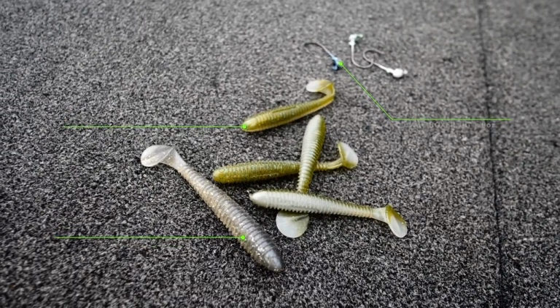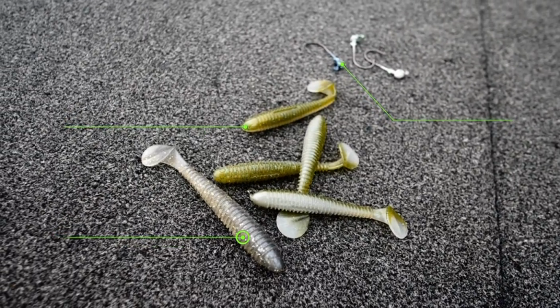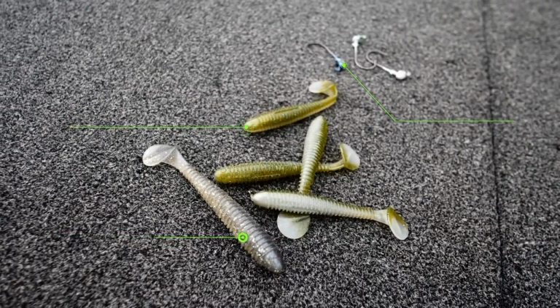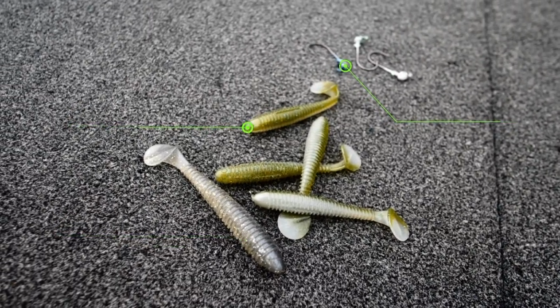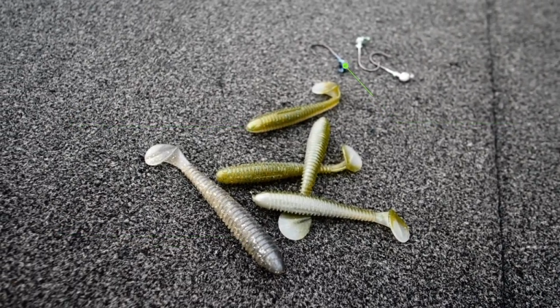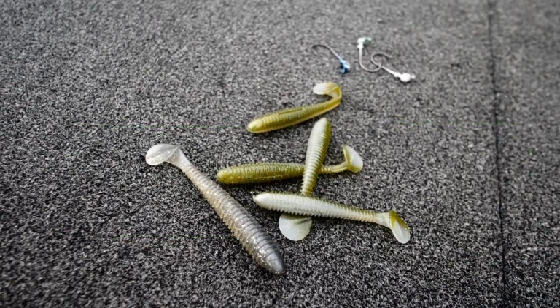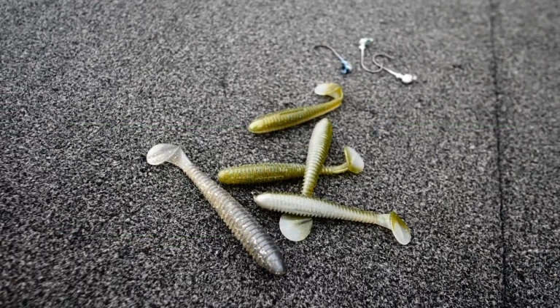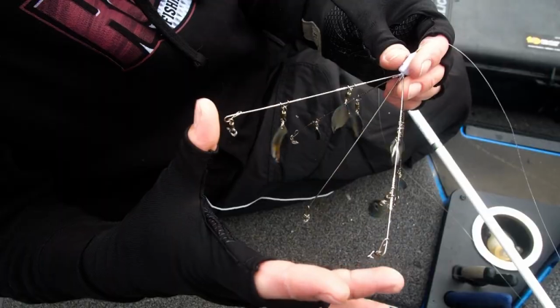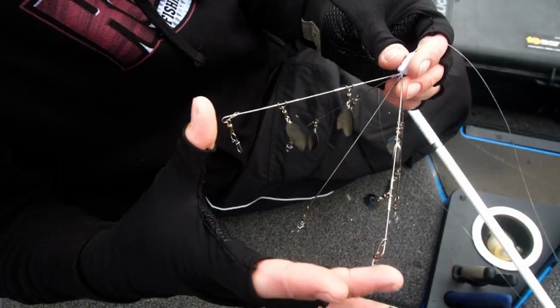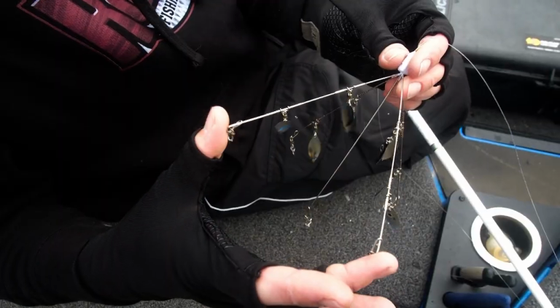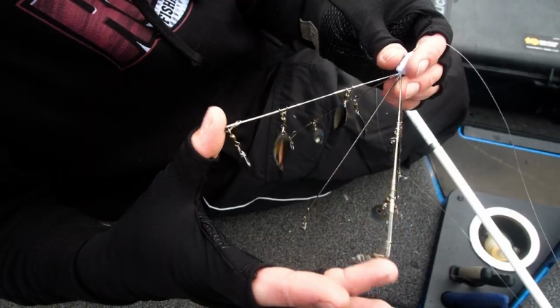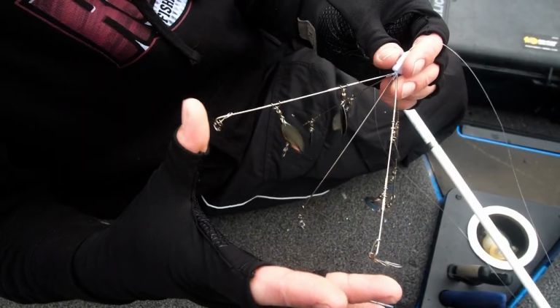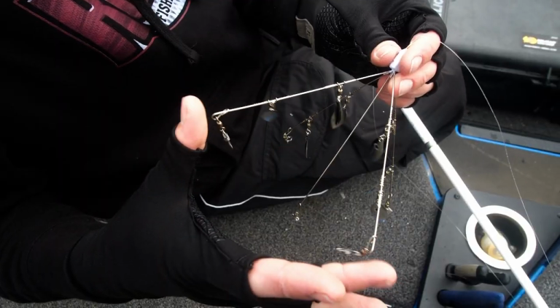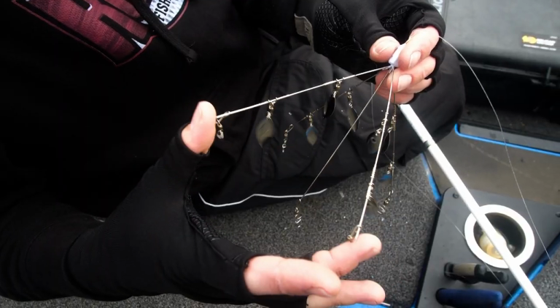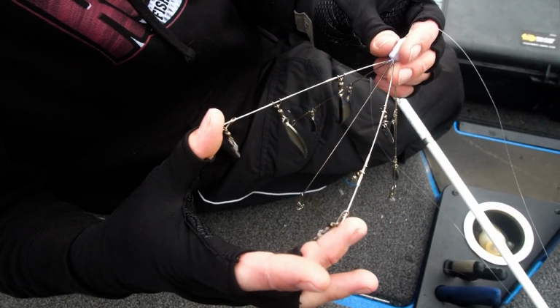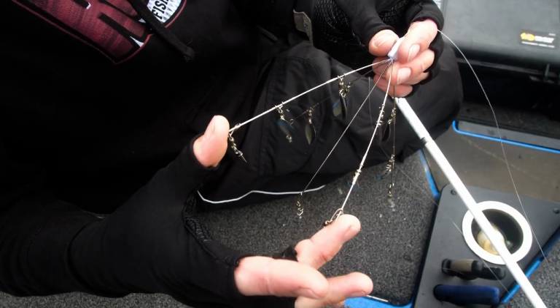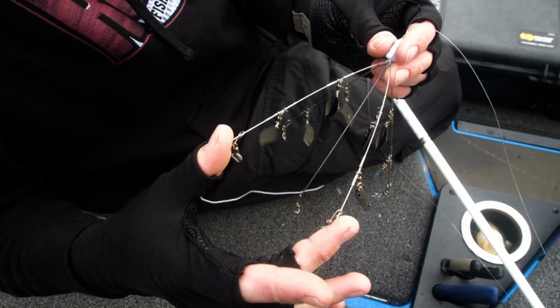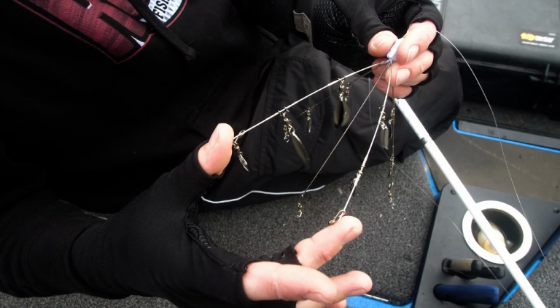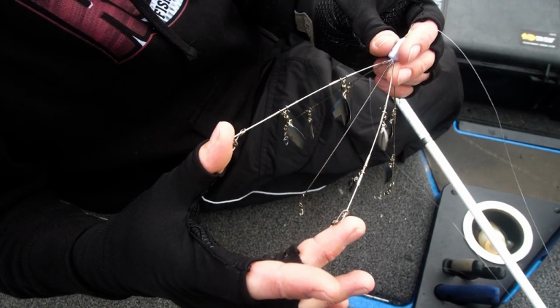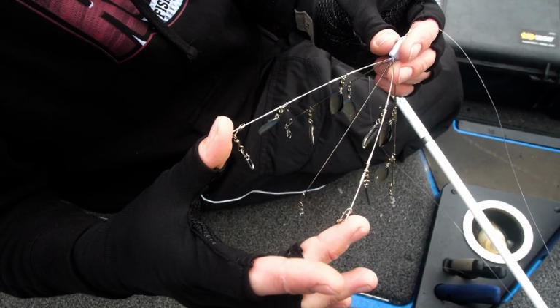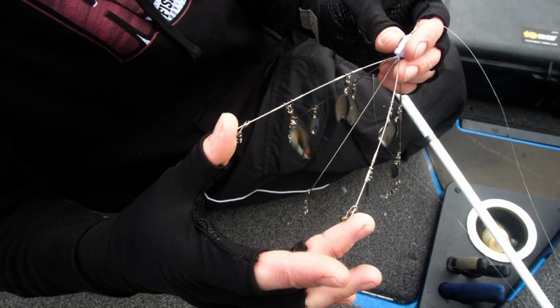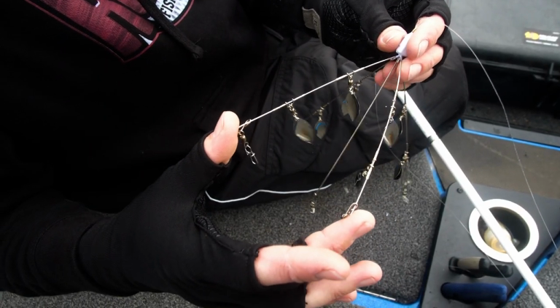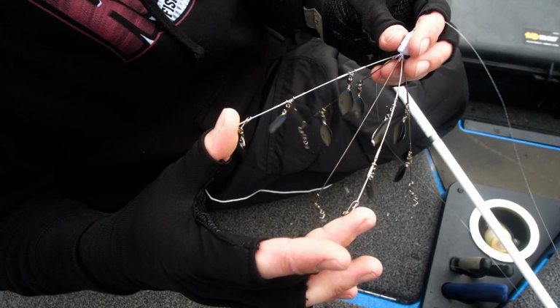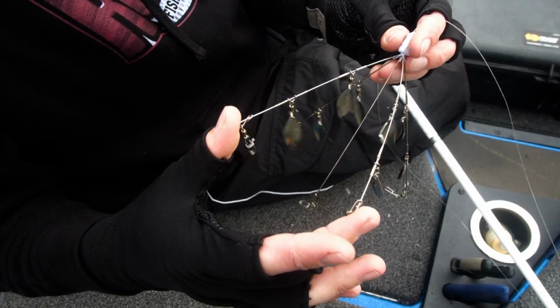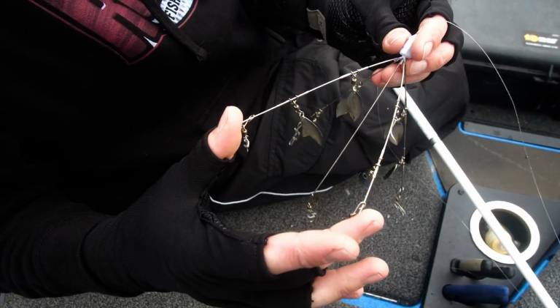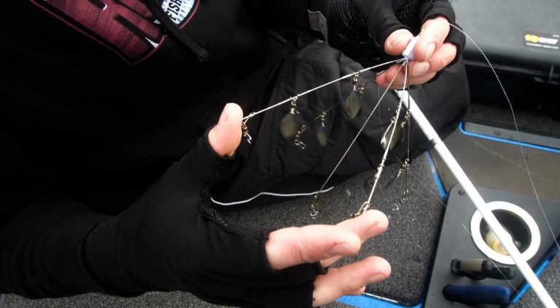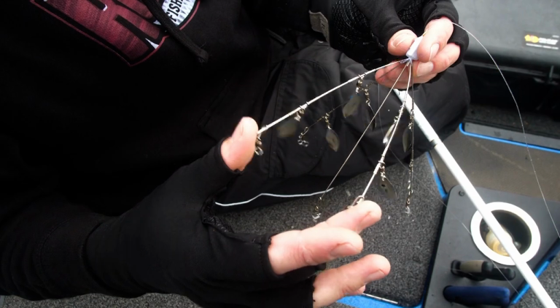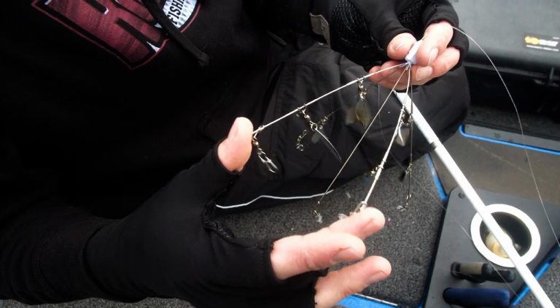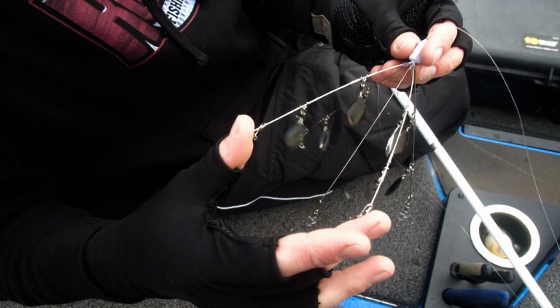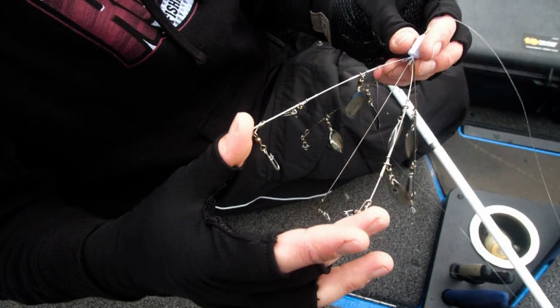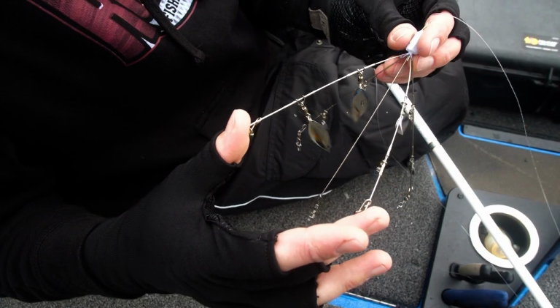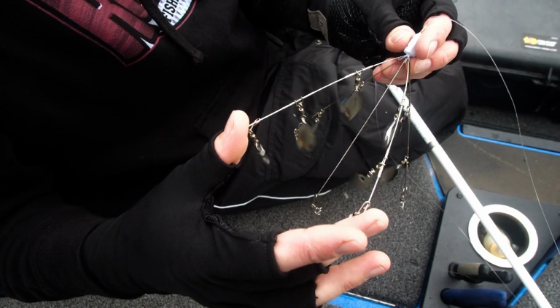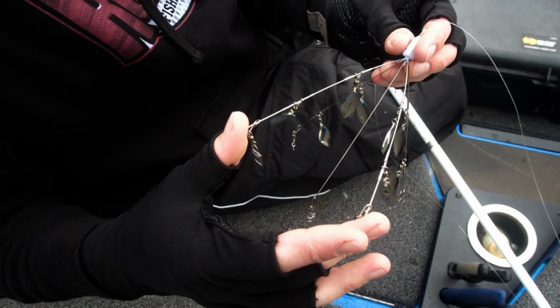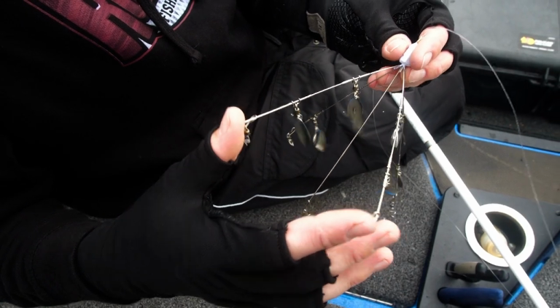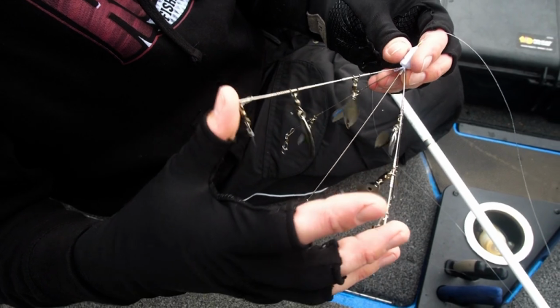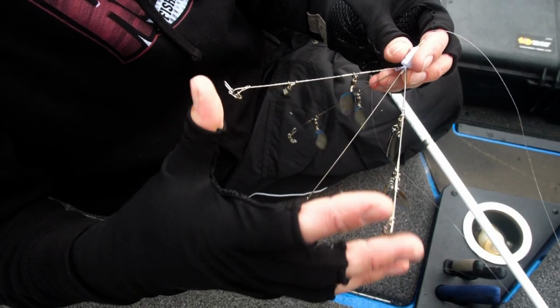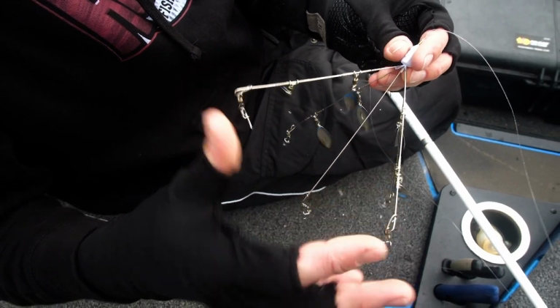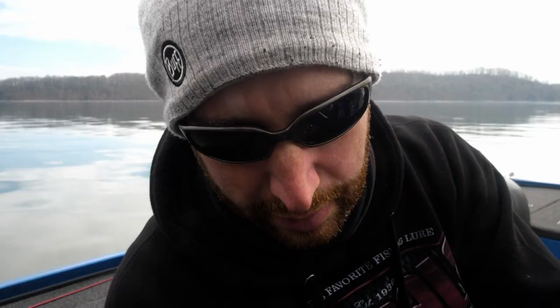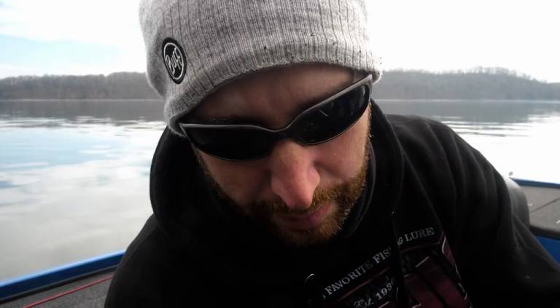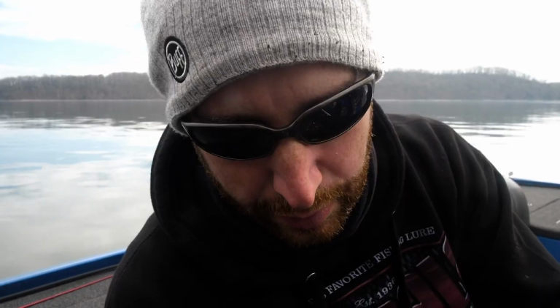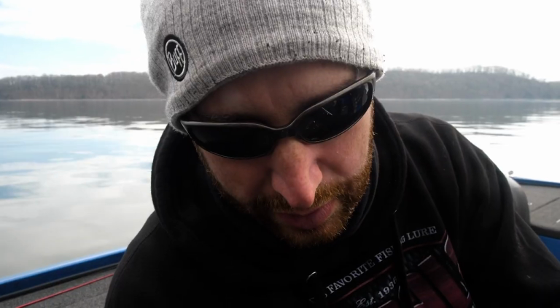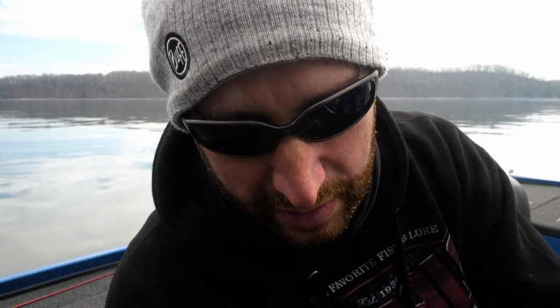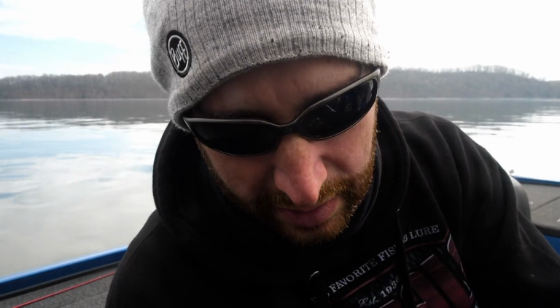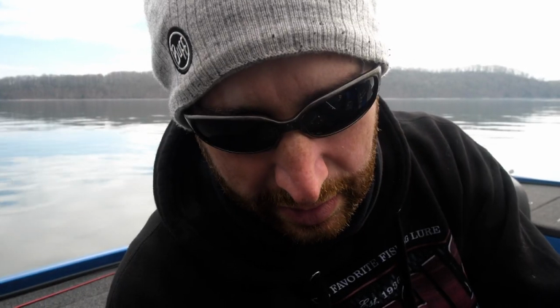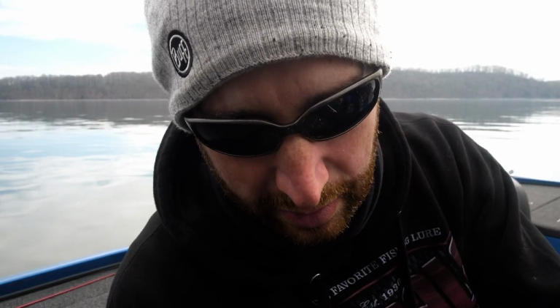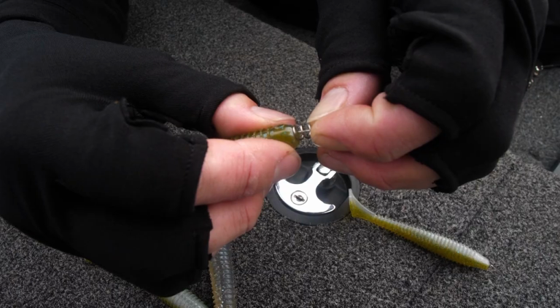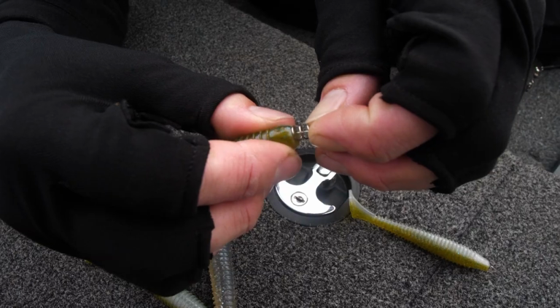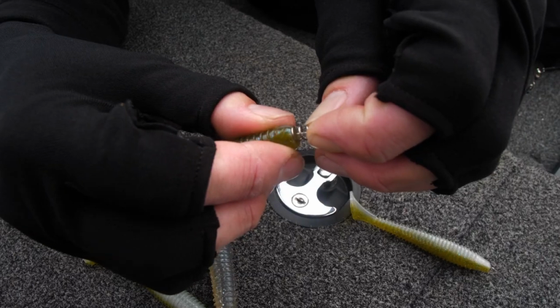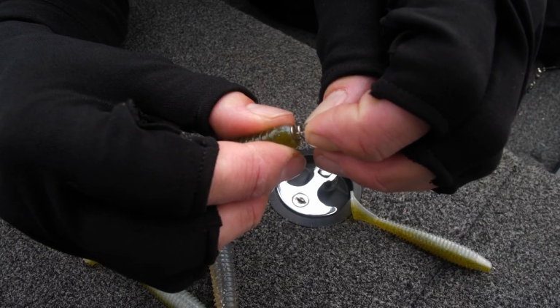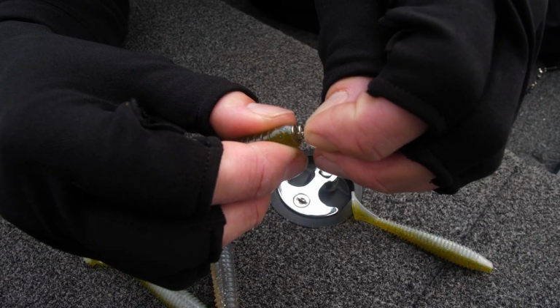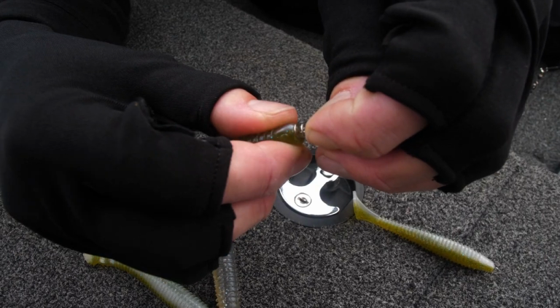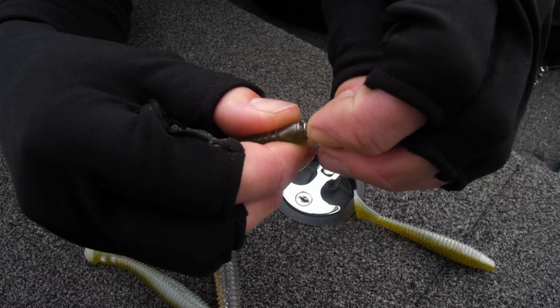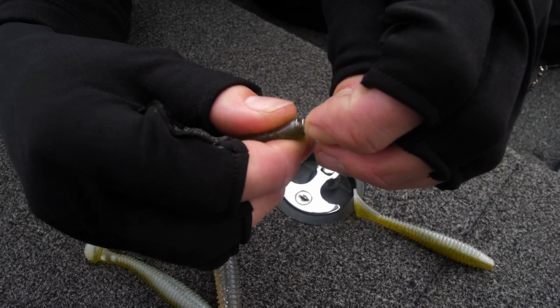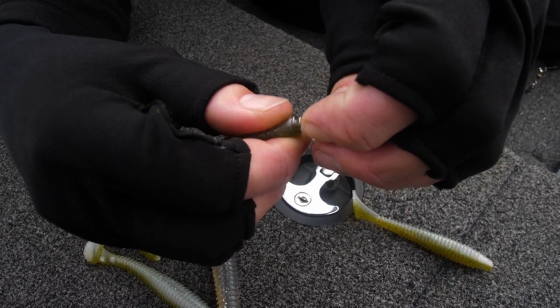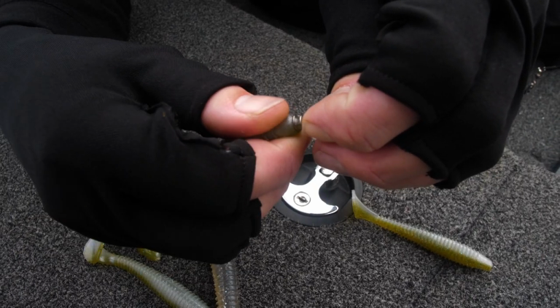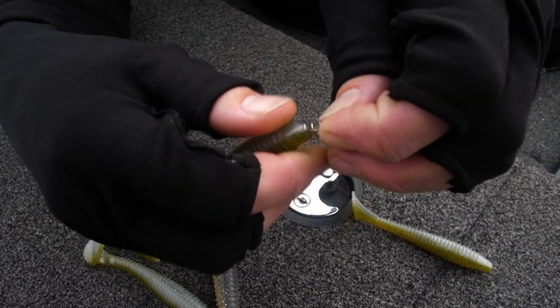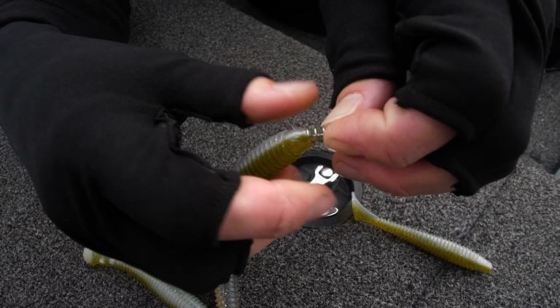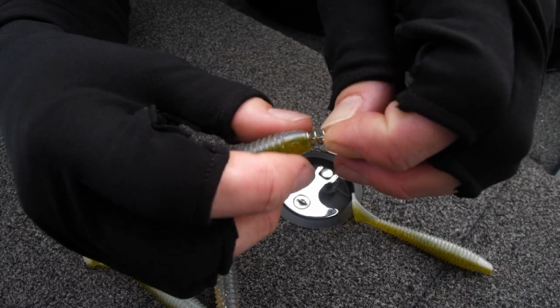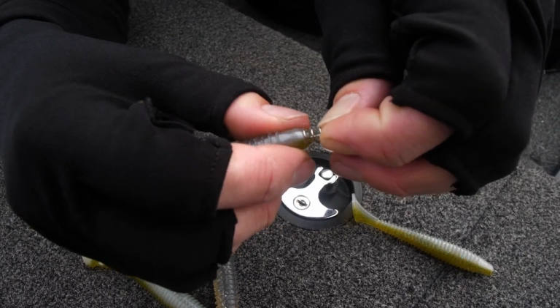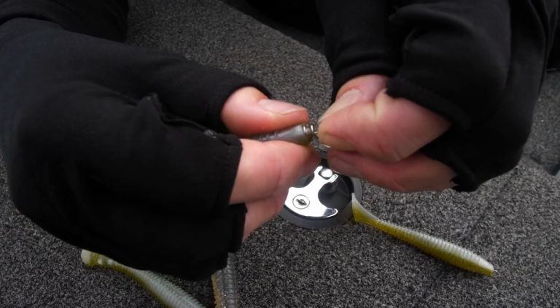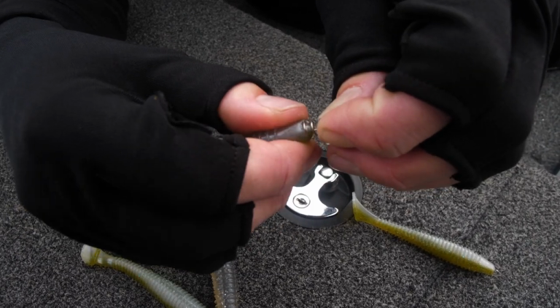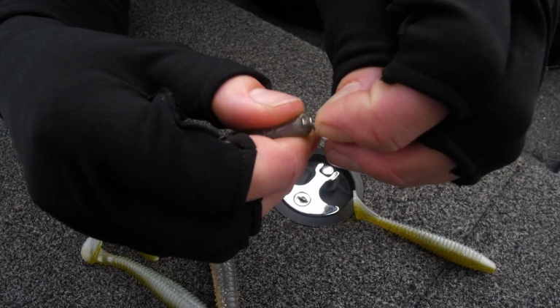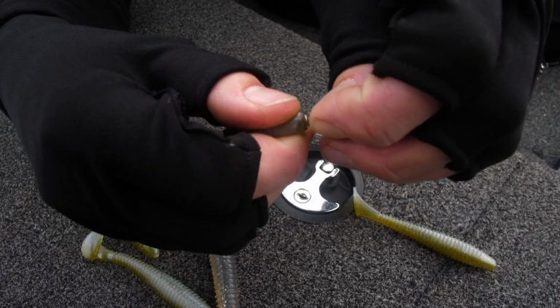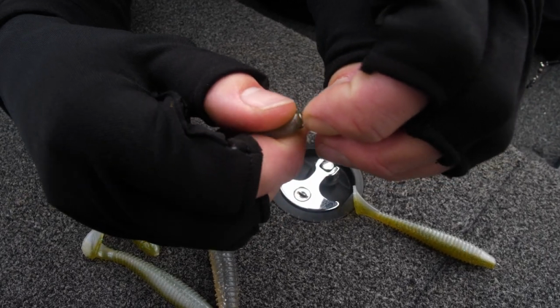I'm going to put my two that are just on spring locks on these two. Push it in there, screw it right up on there all the way to the top.